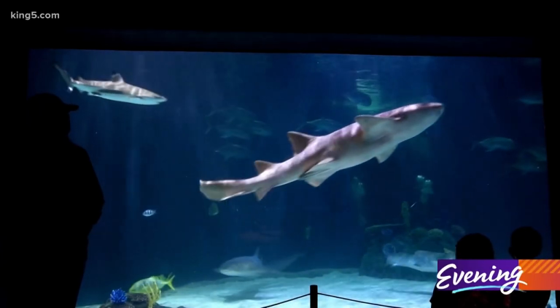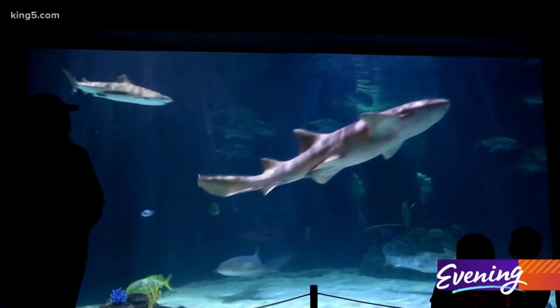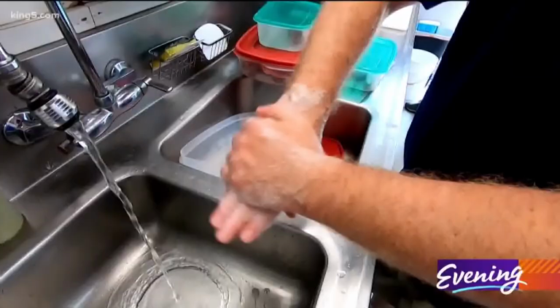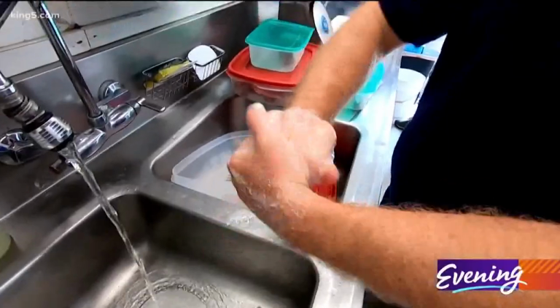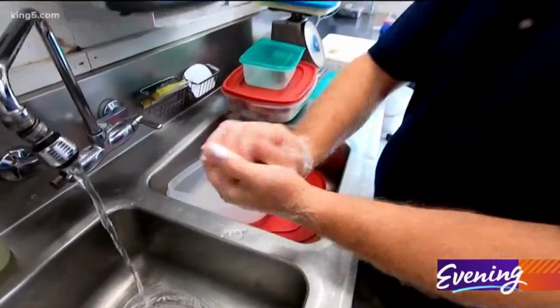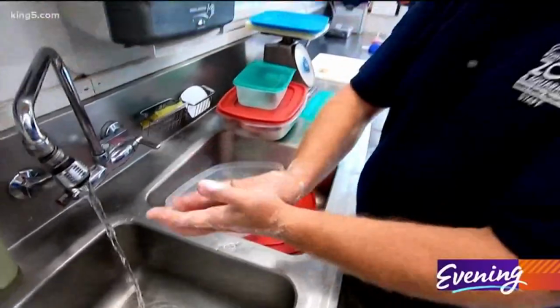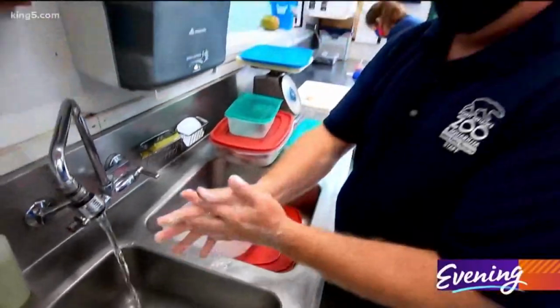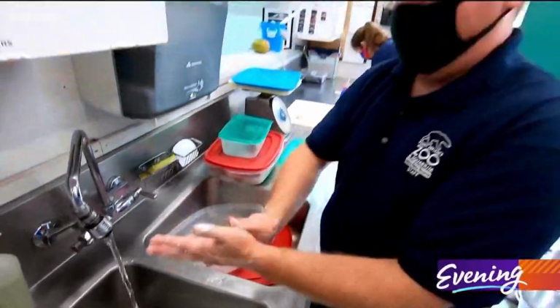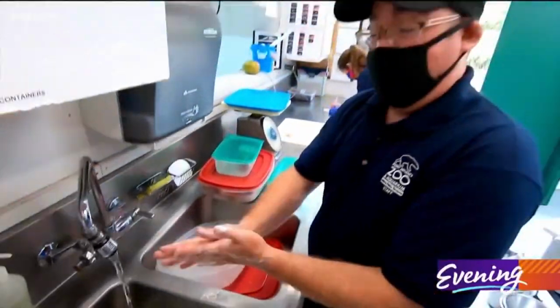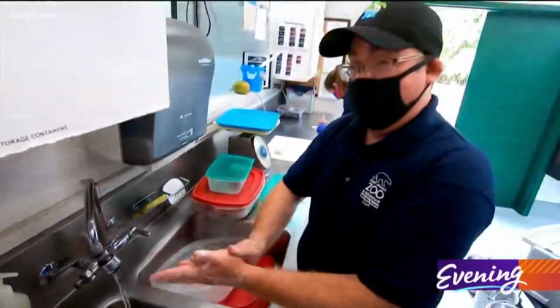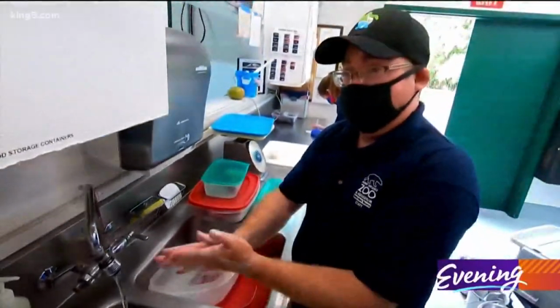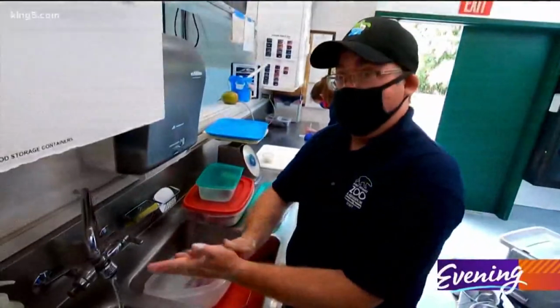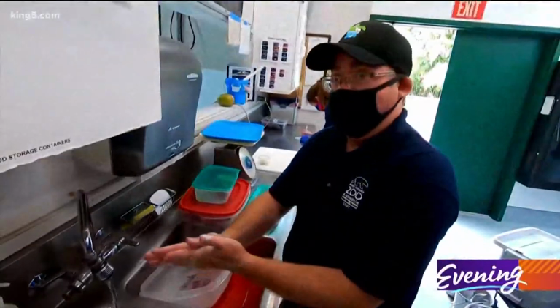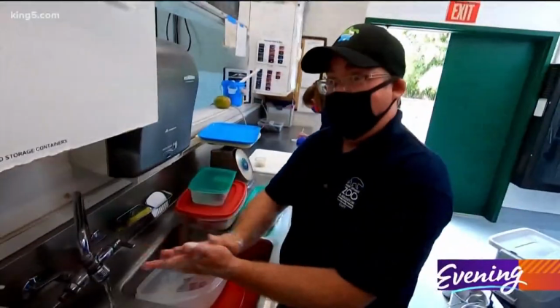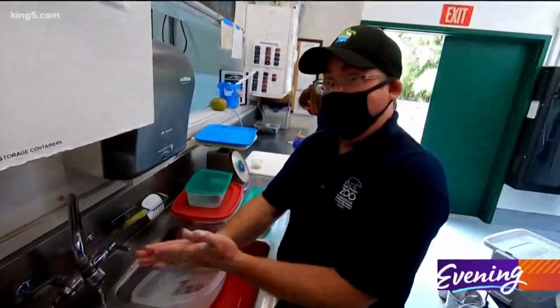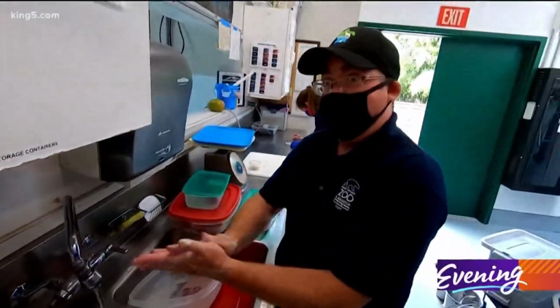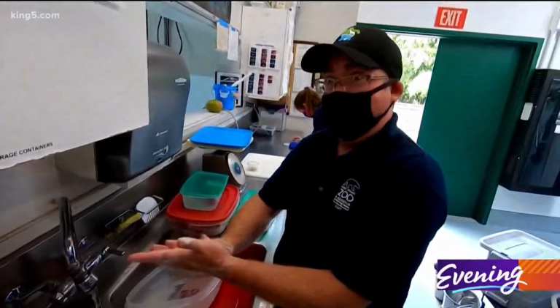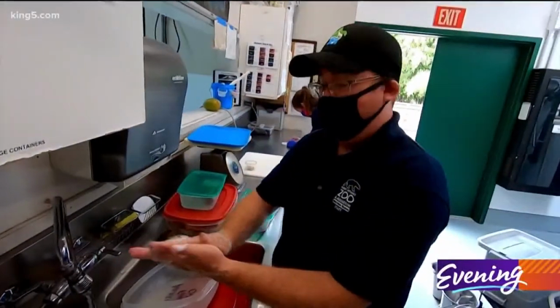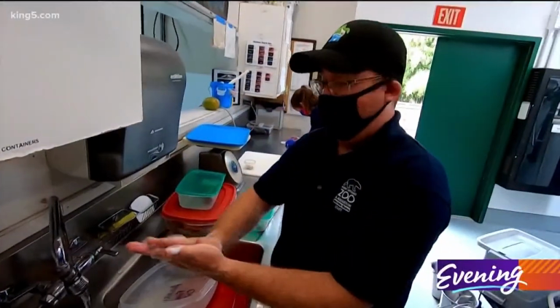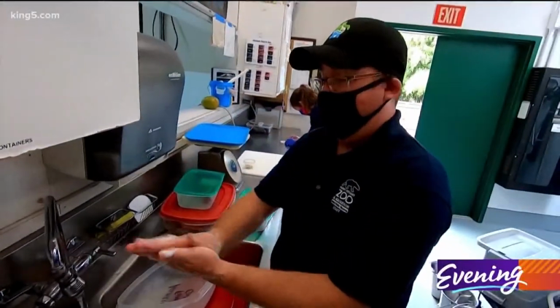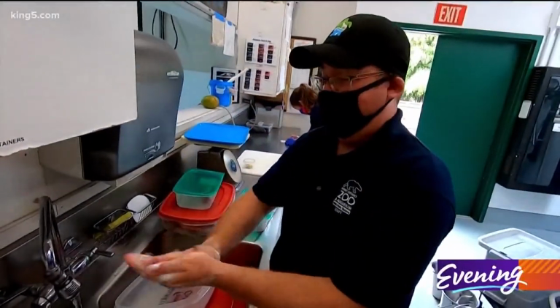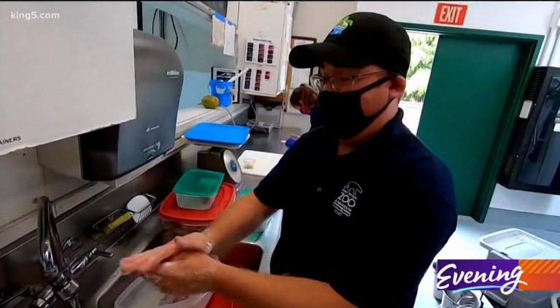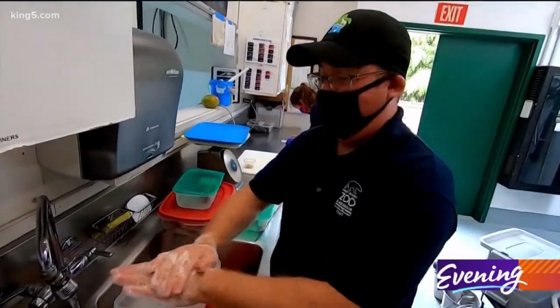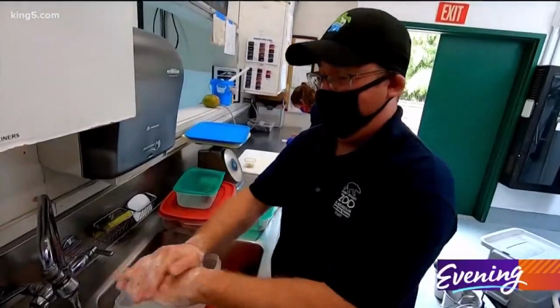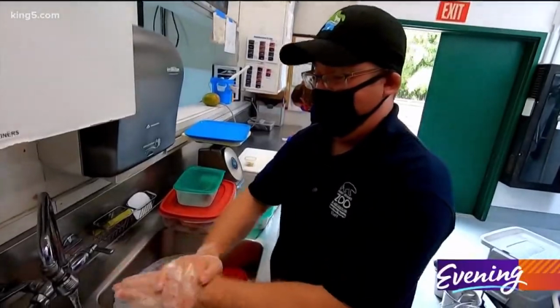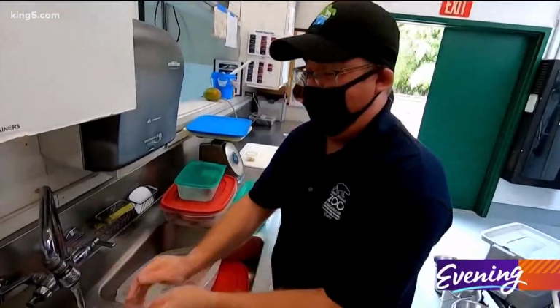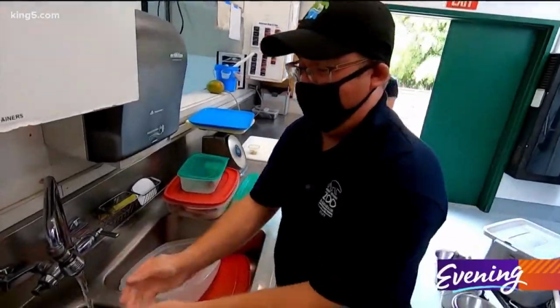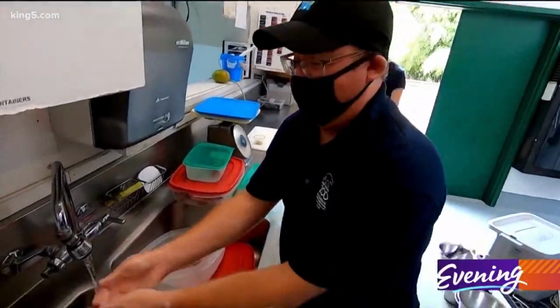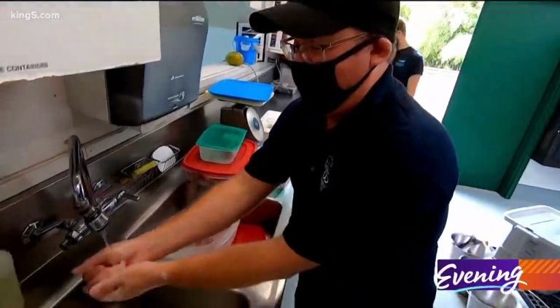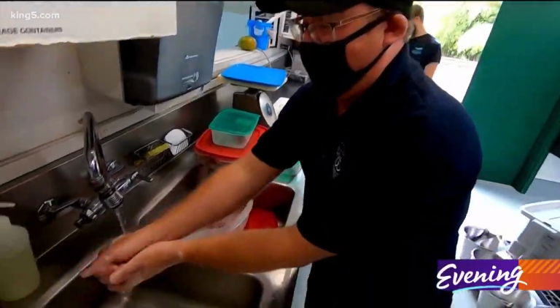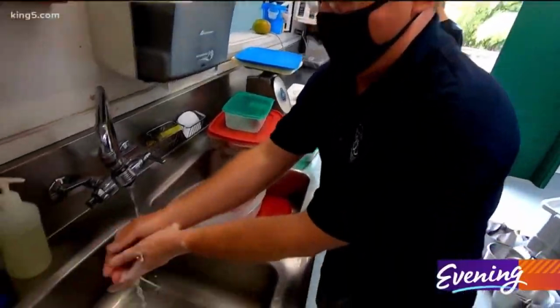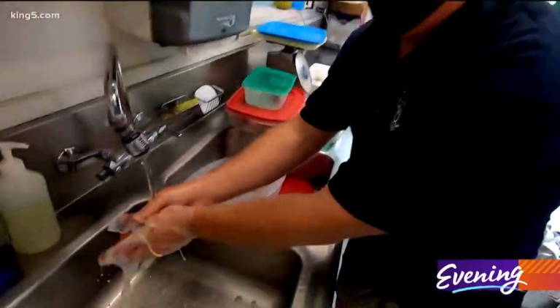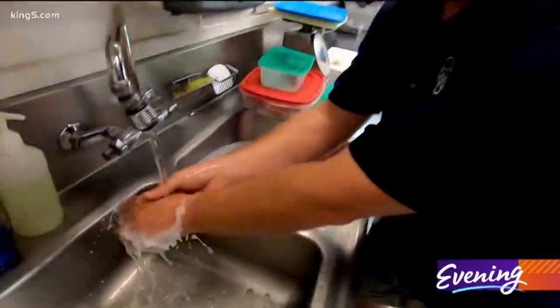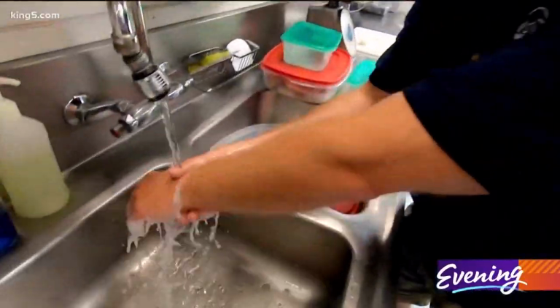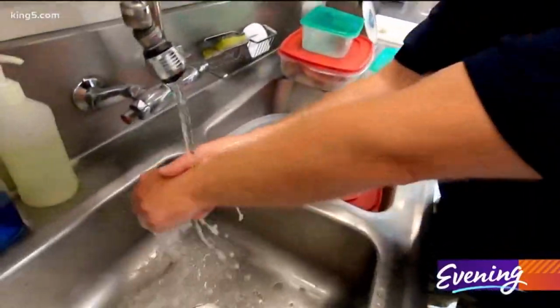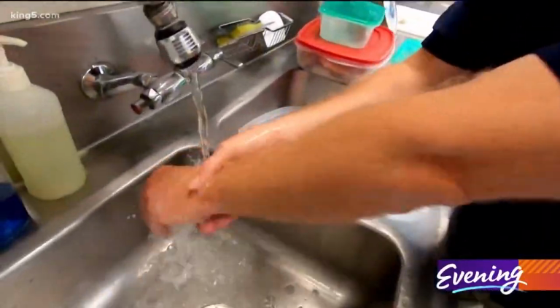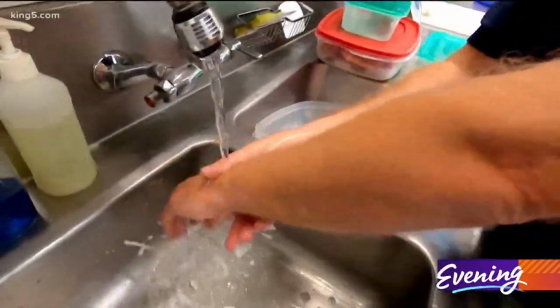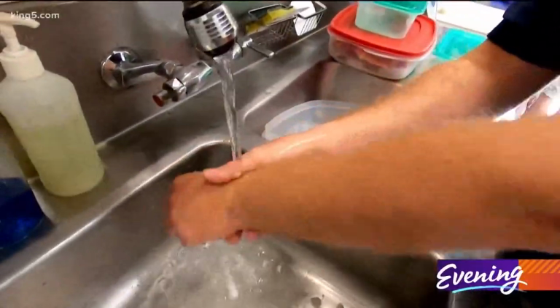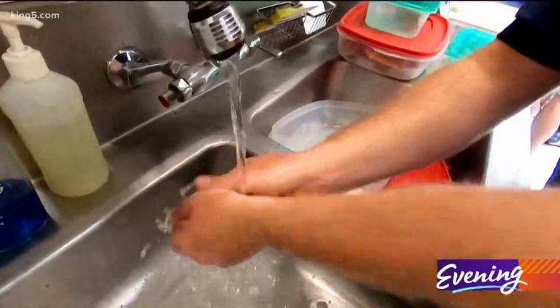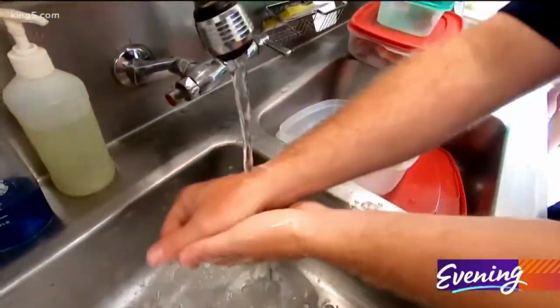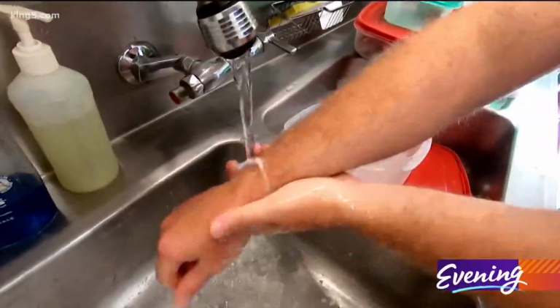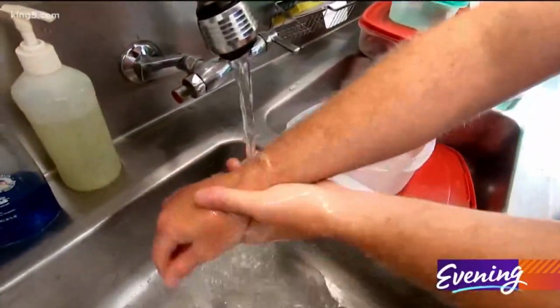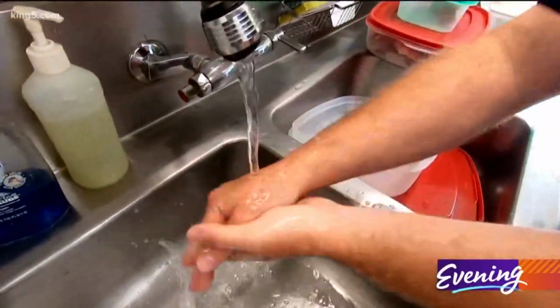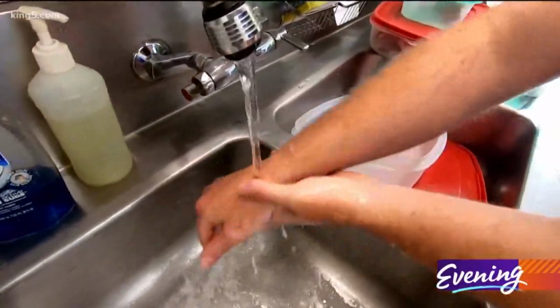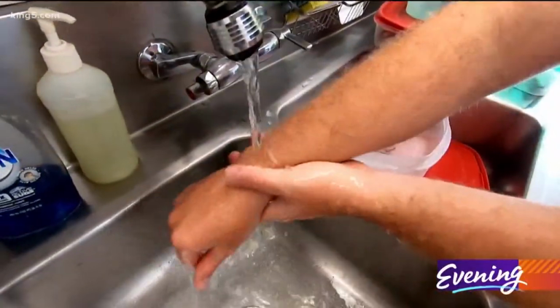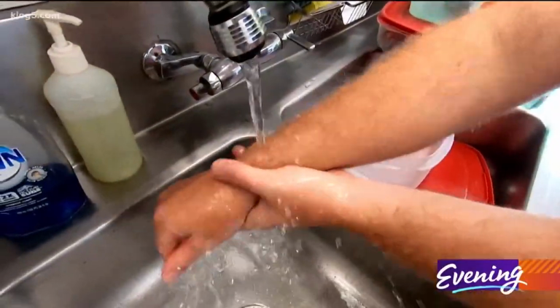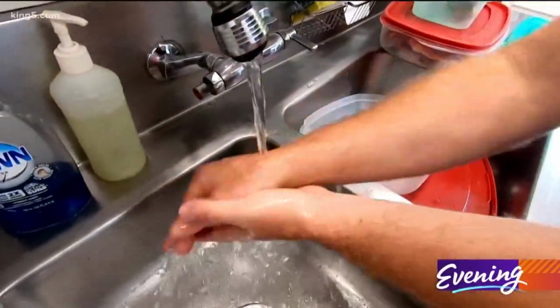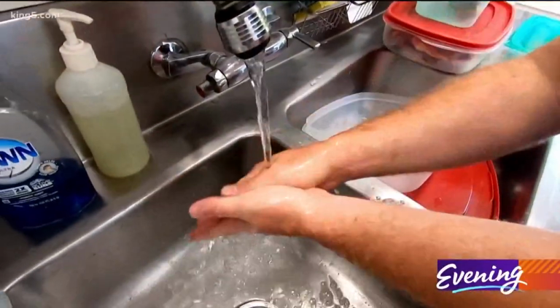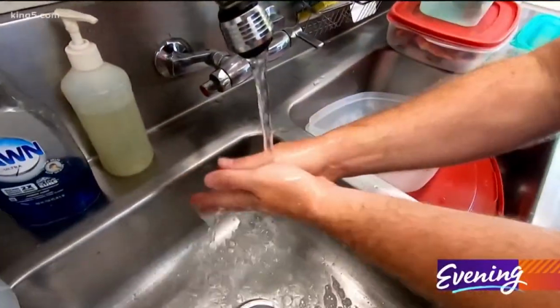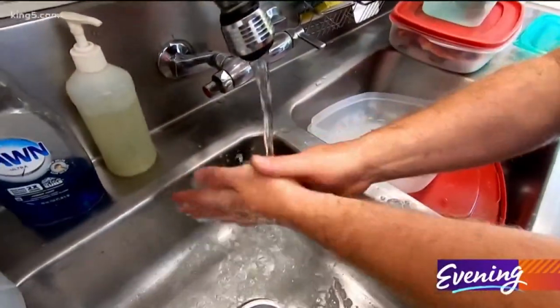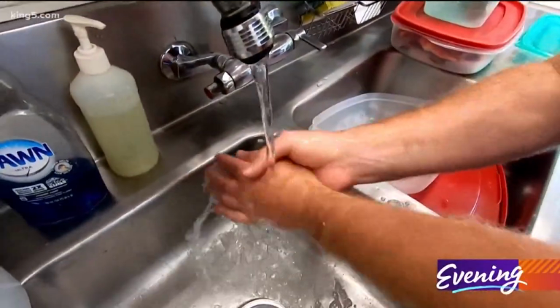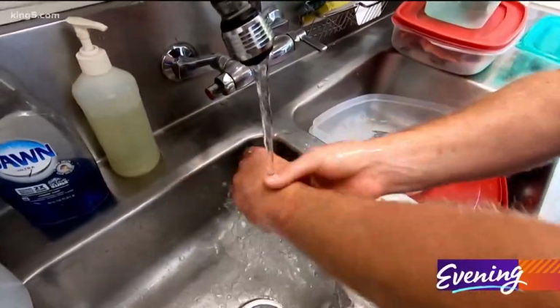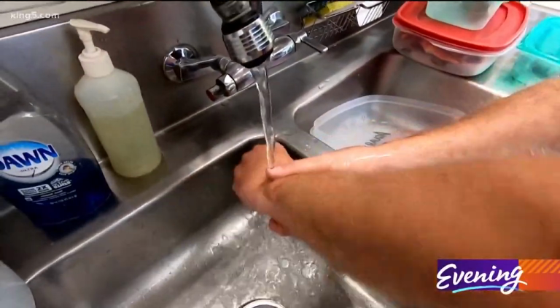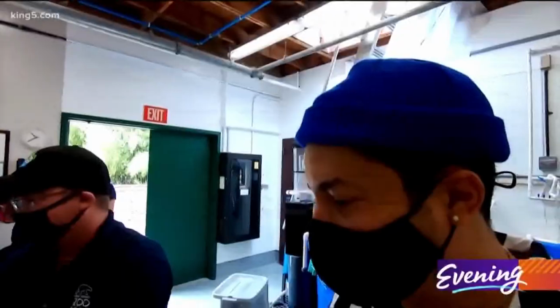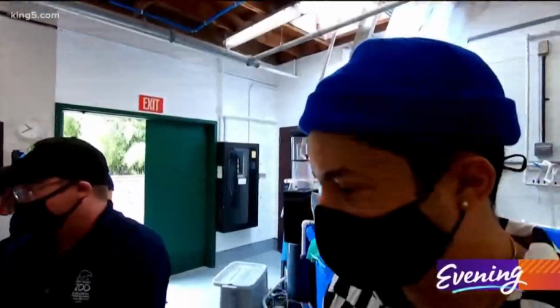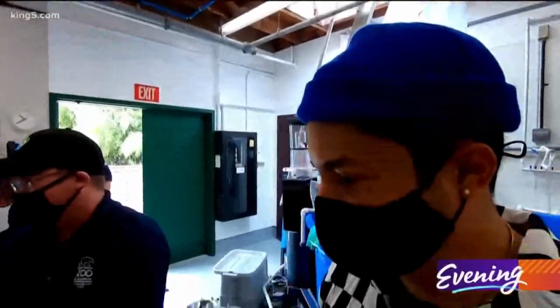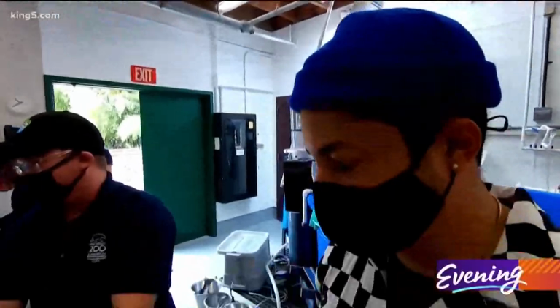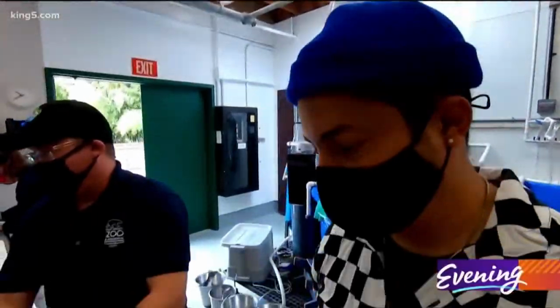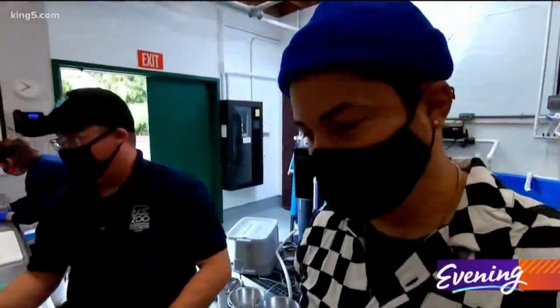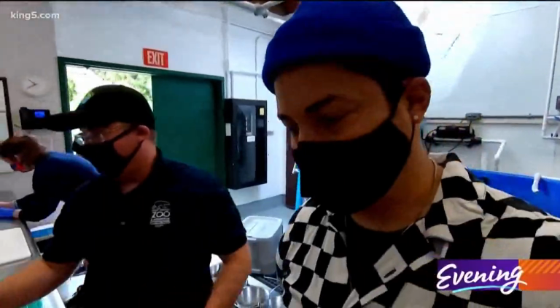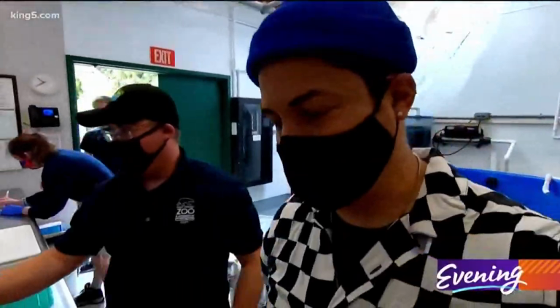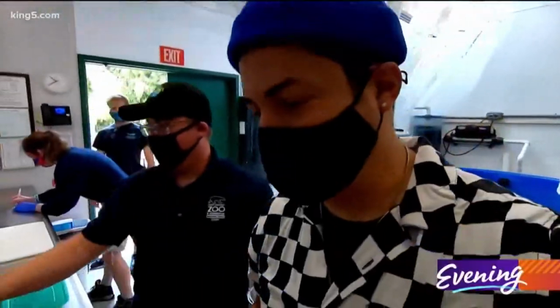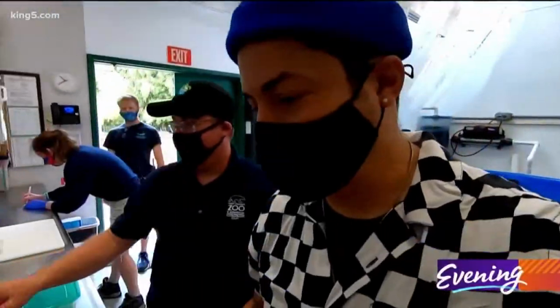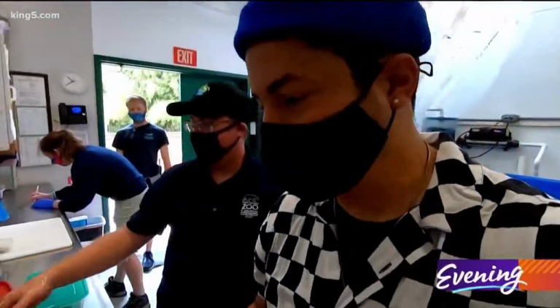So you gotta wash your hands during the pandemic, but also gotta wash your hands all the time for the sharks. Wash your hands for the sharks!